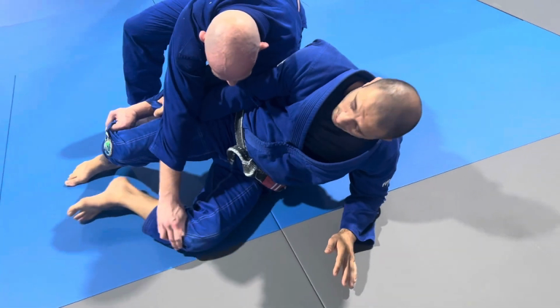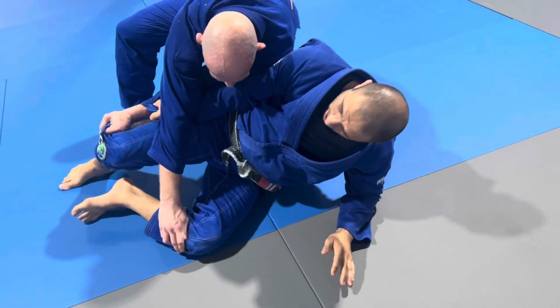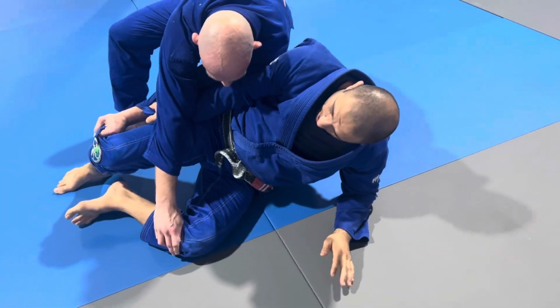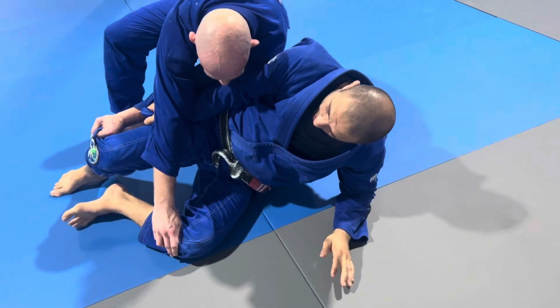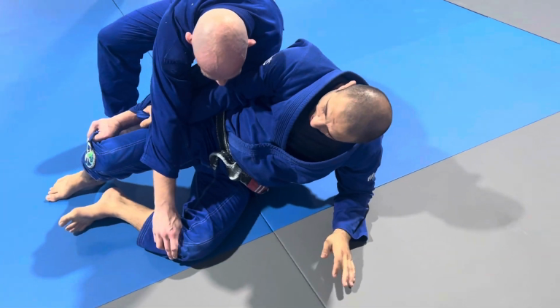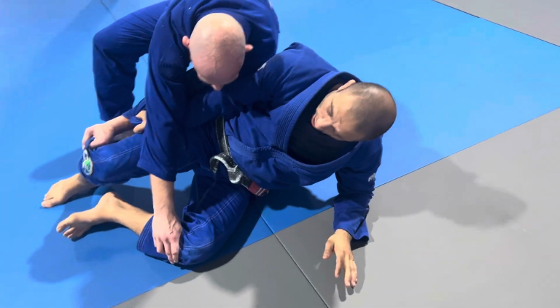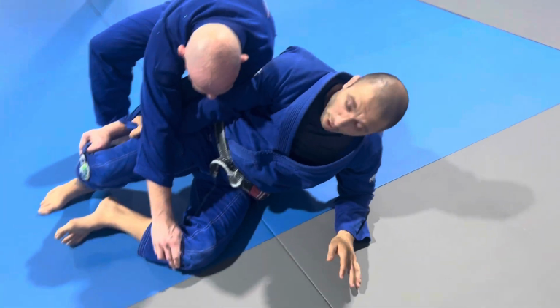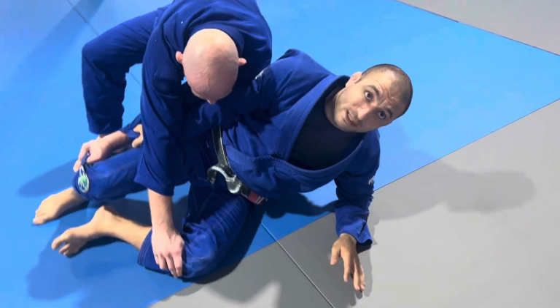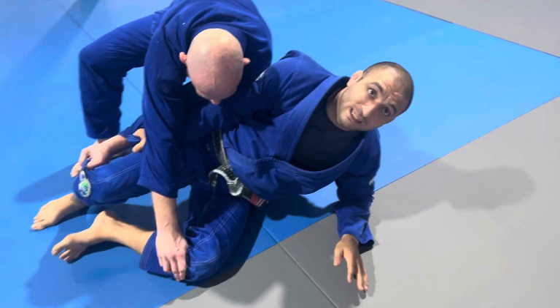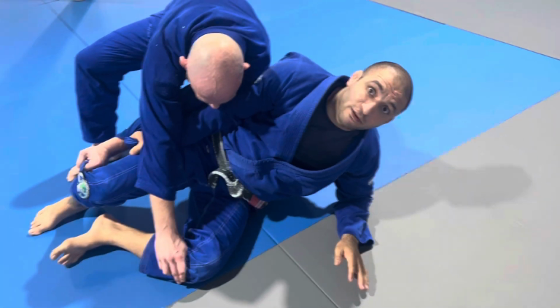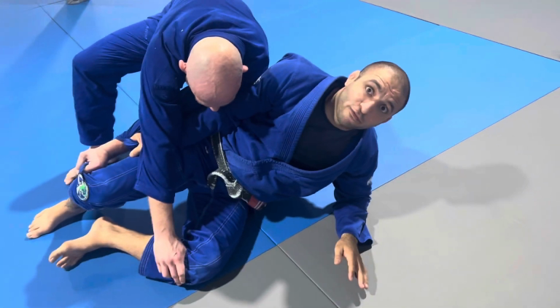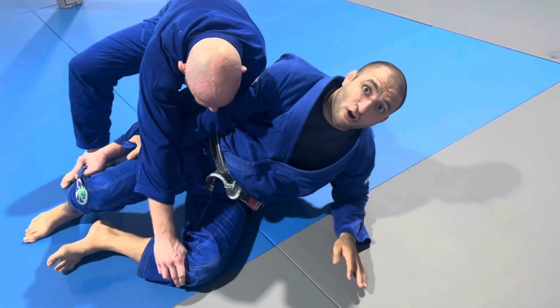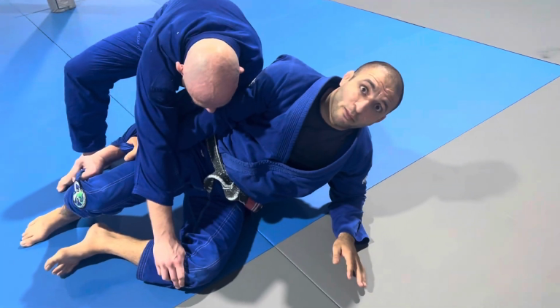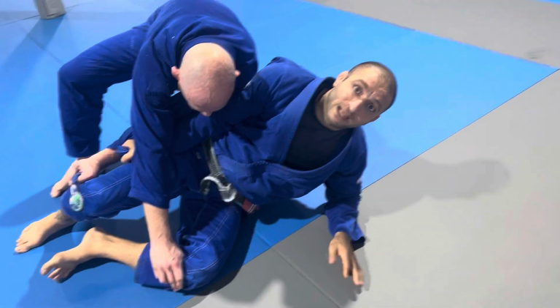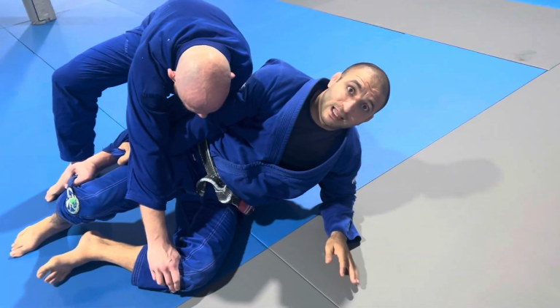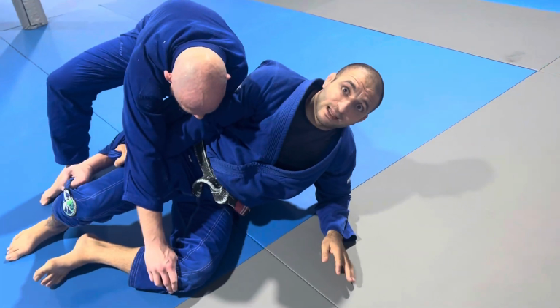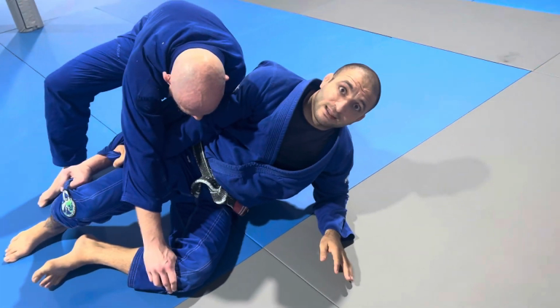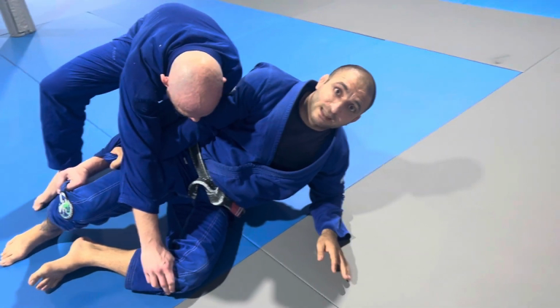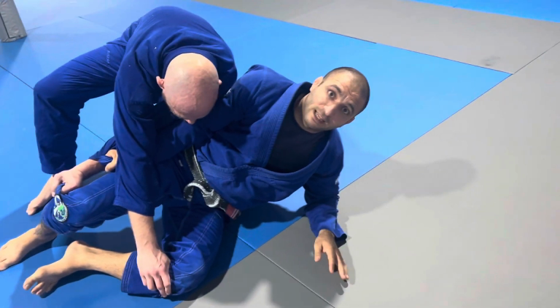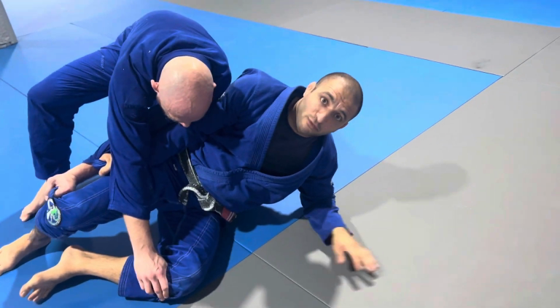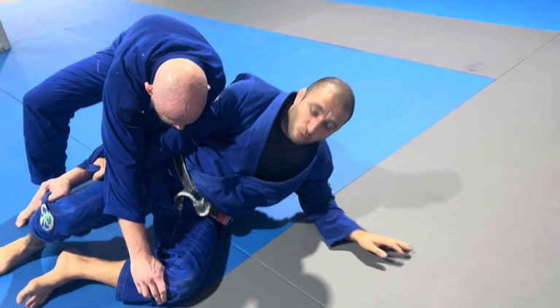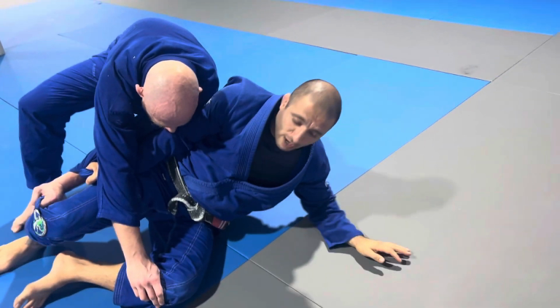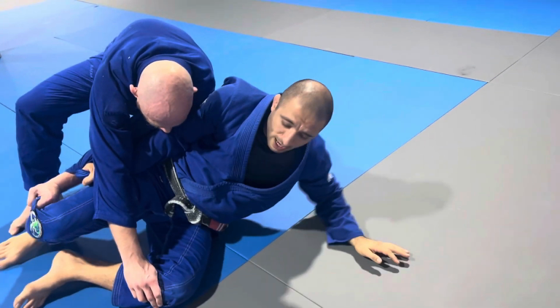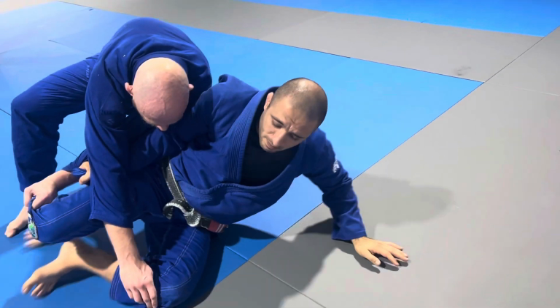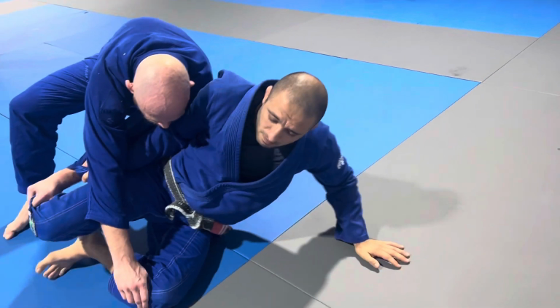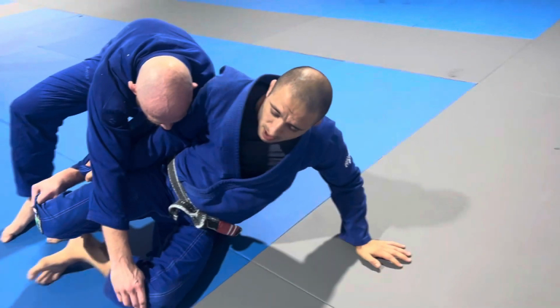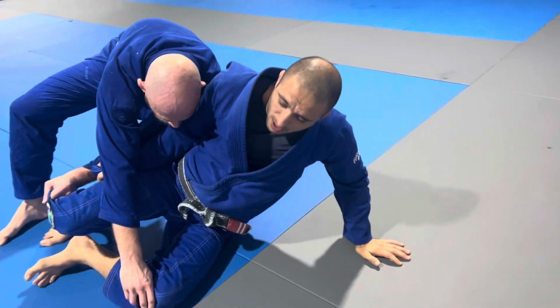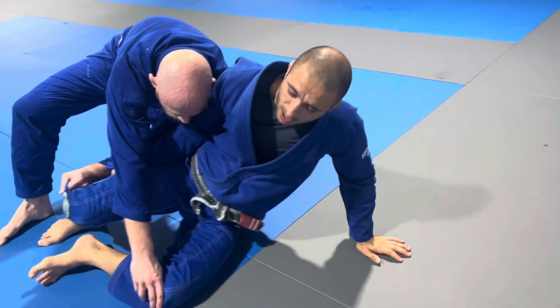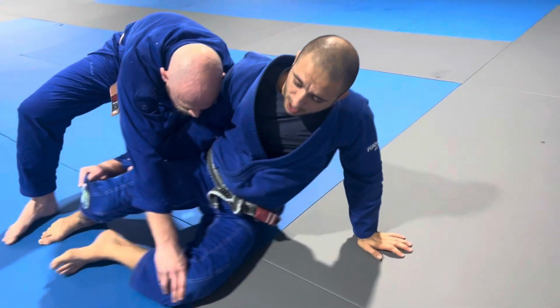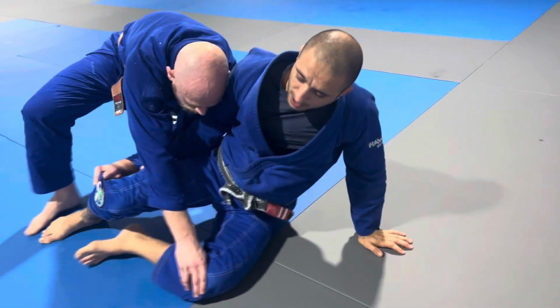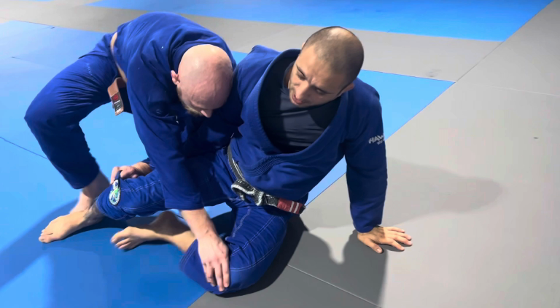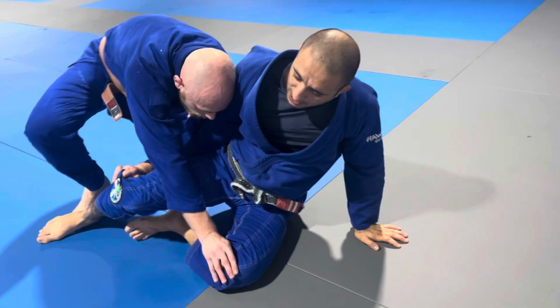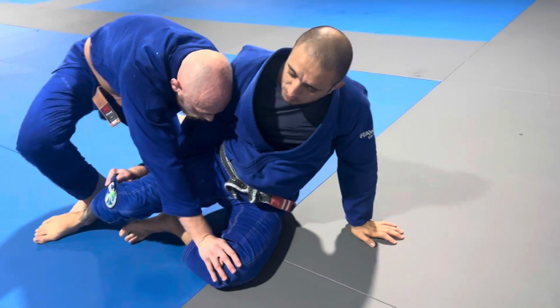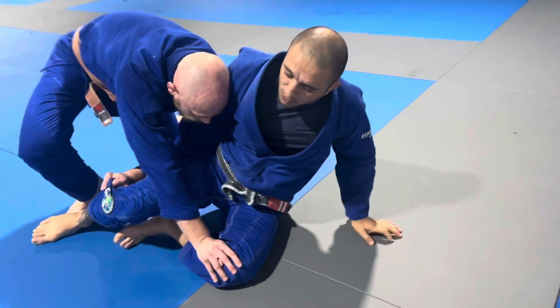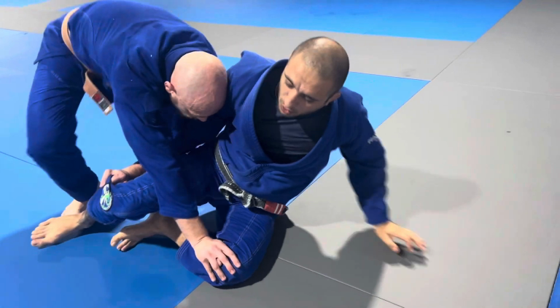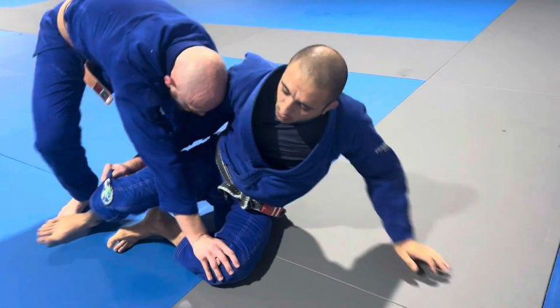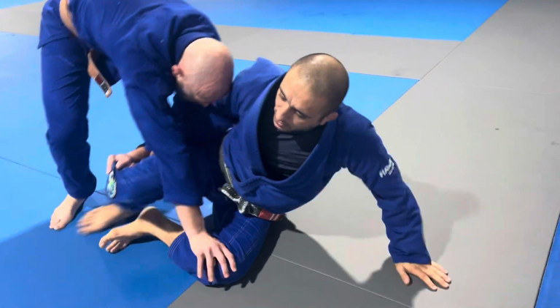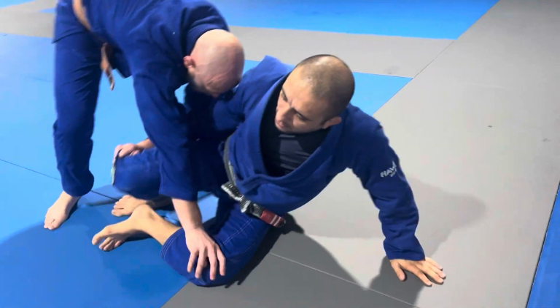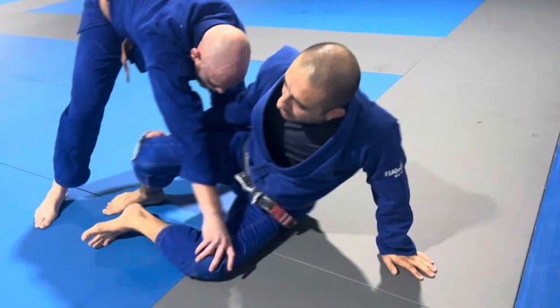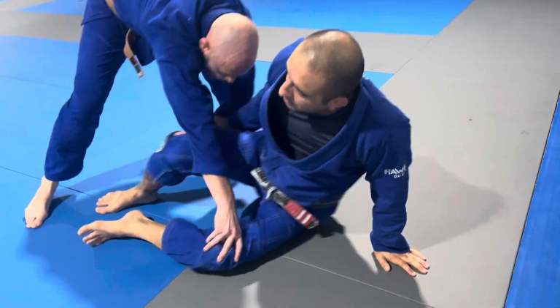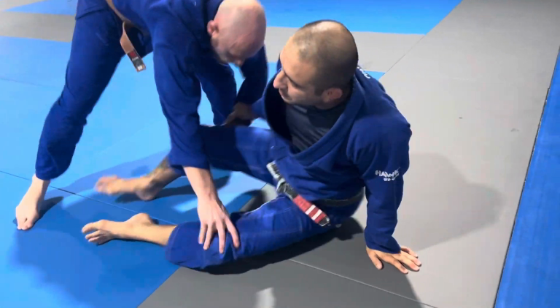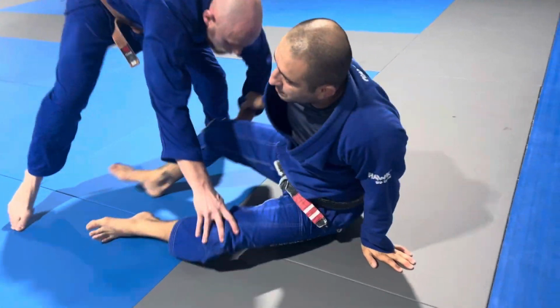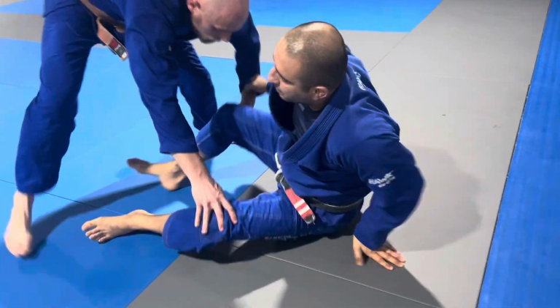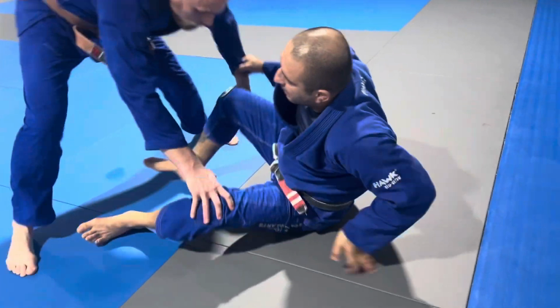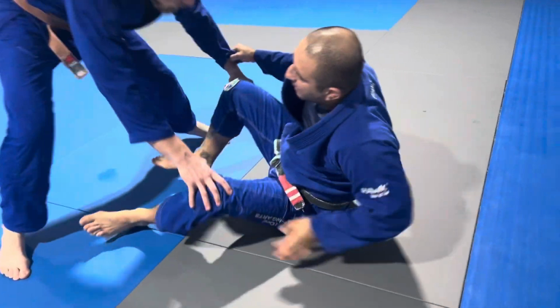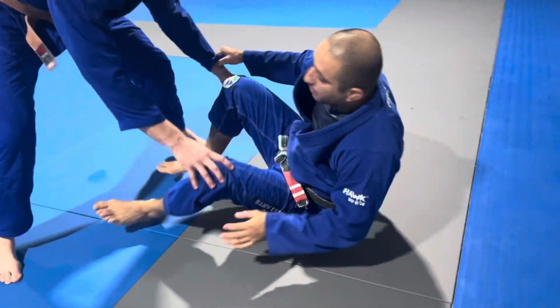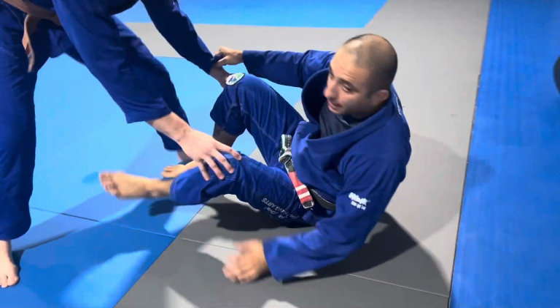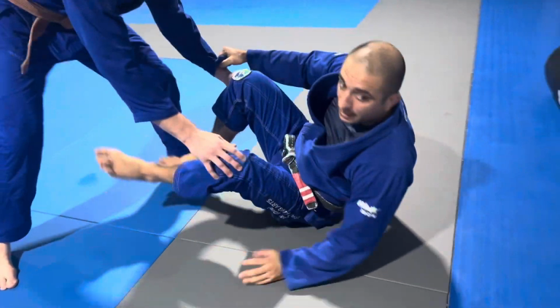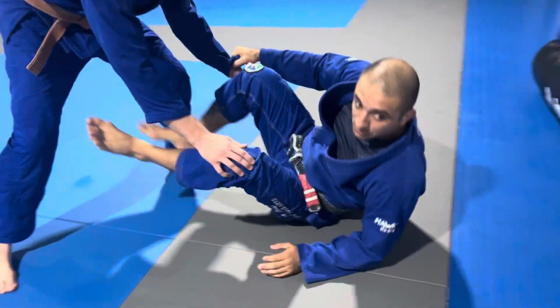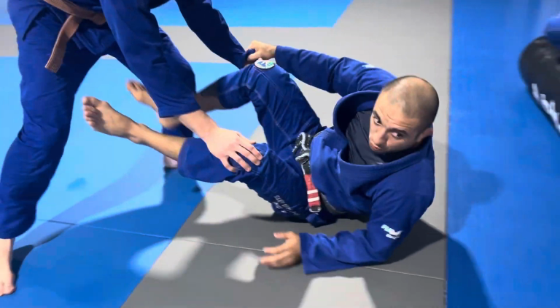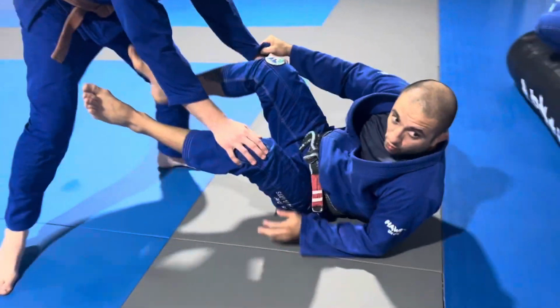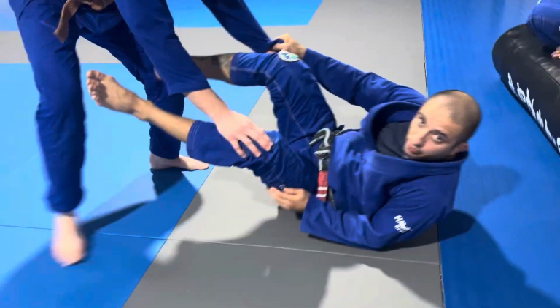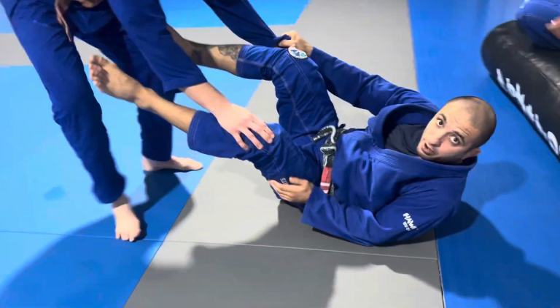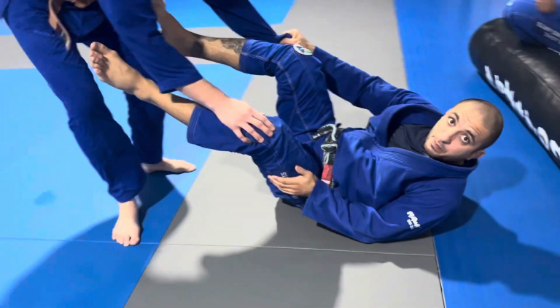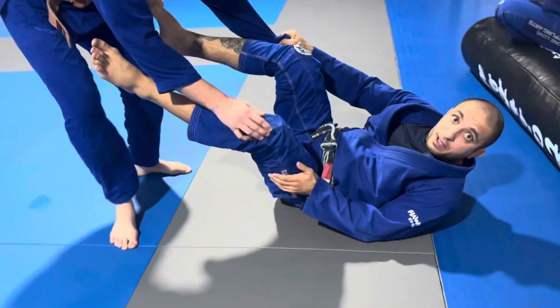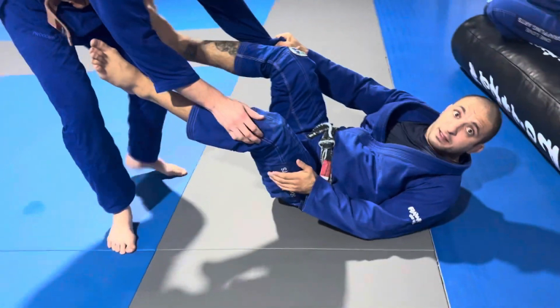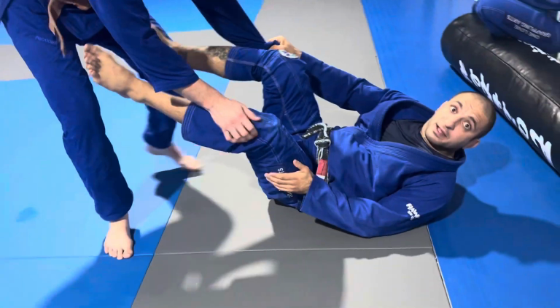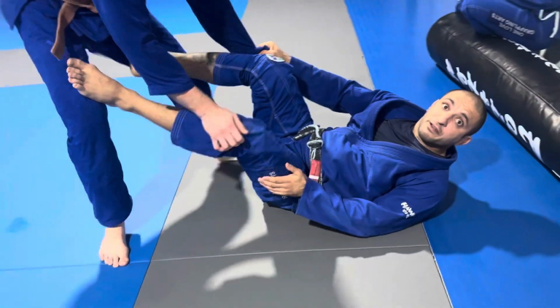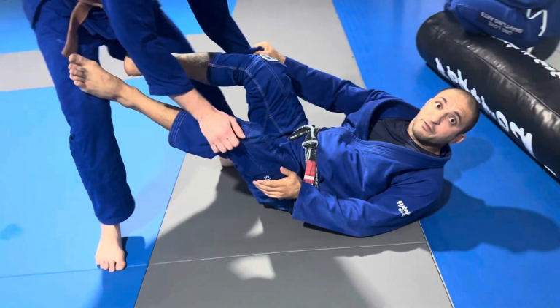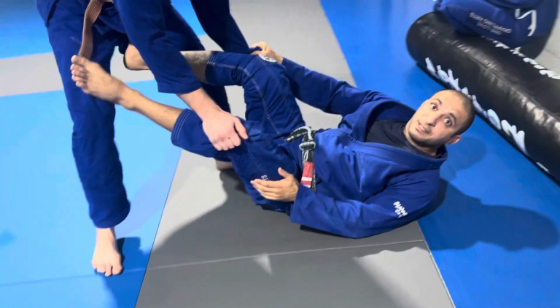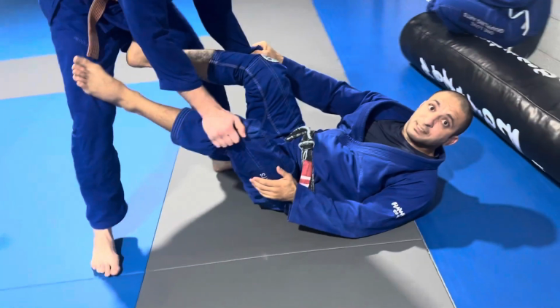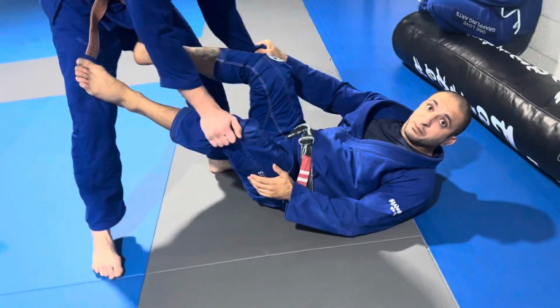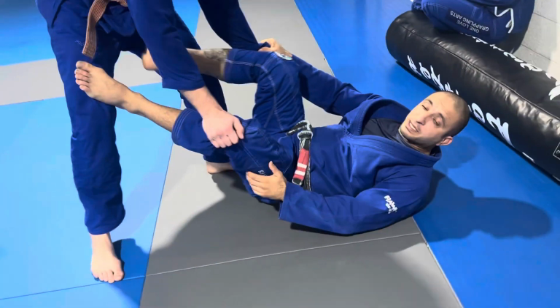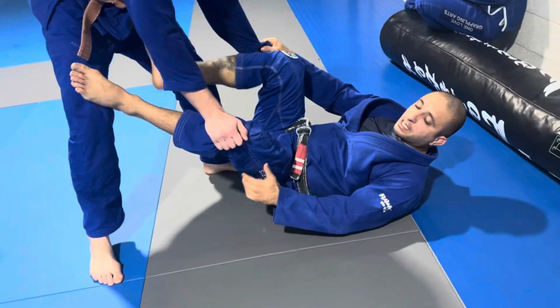Now I'm stiff arming that sleeve away. I keep going, so I square up and then I face him again.